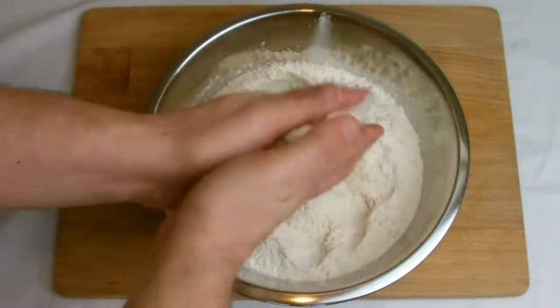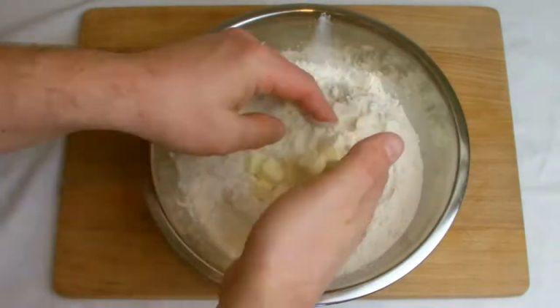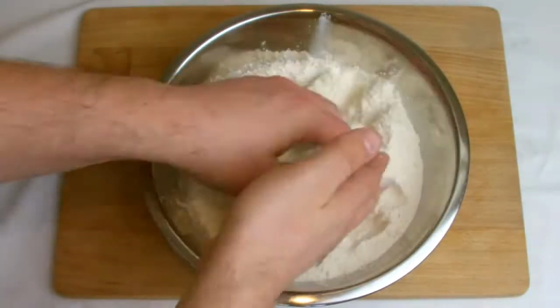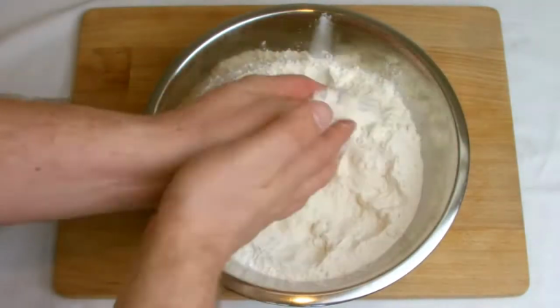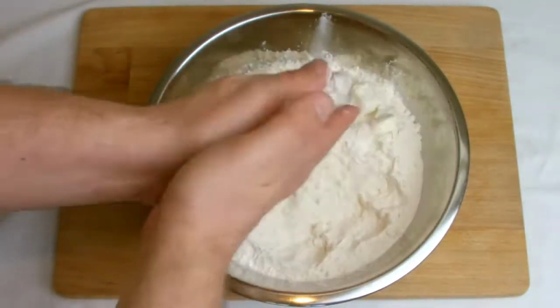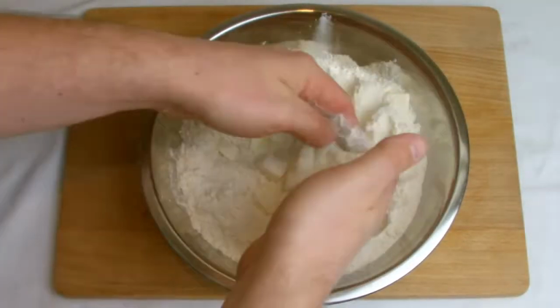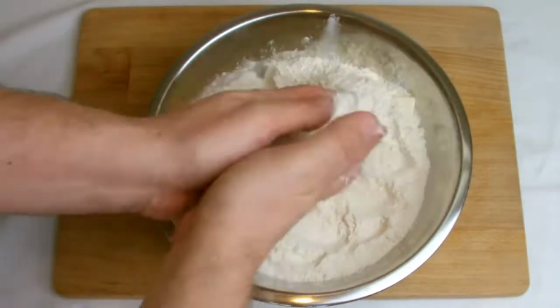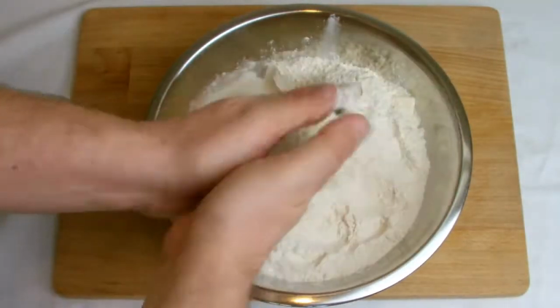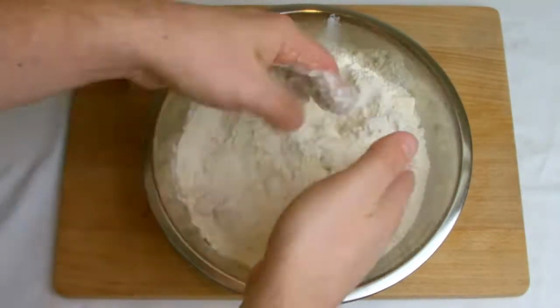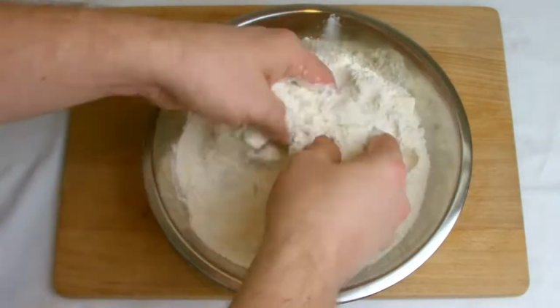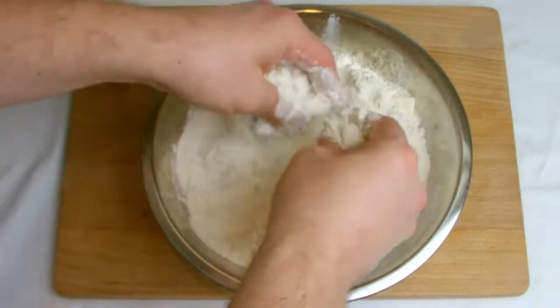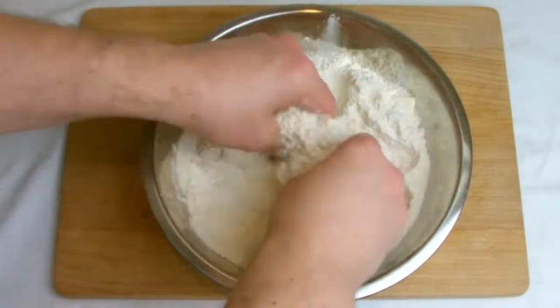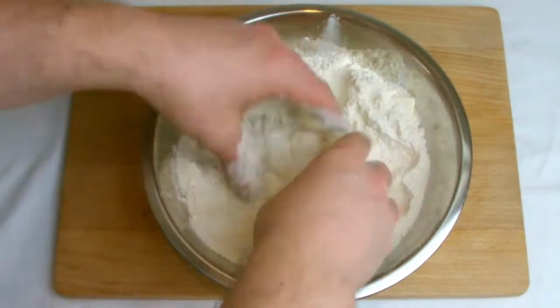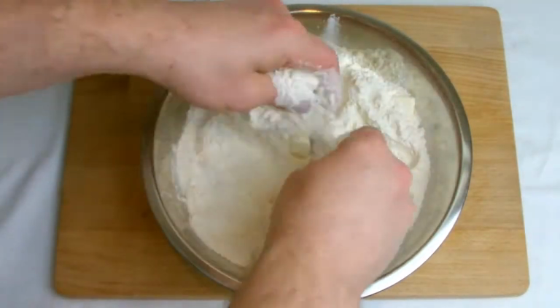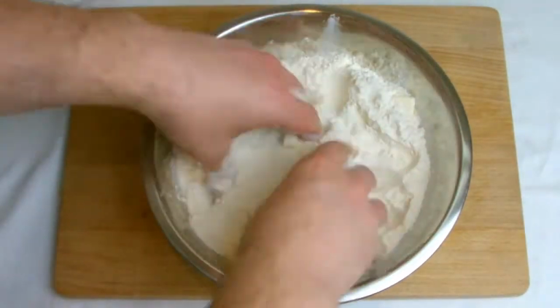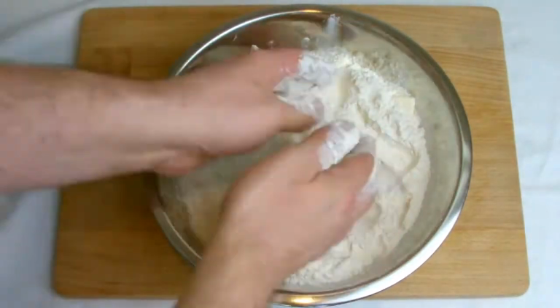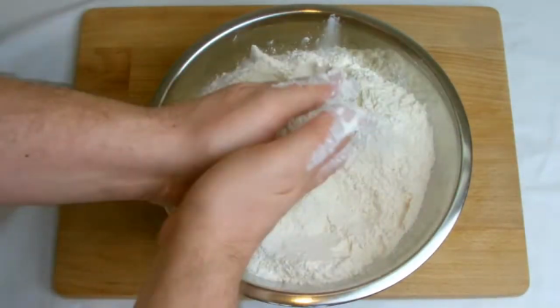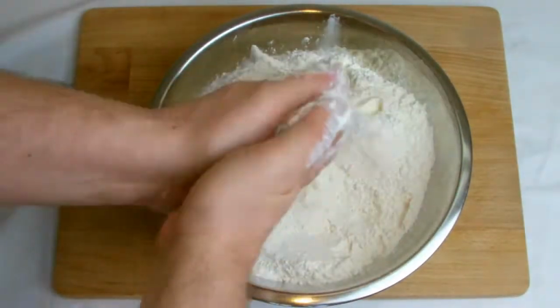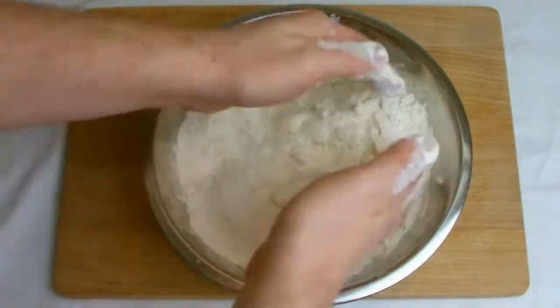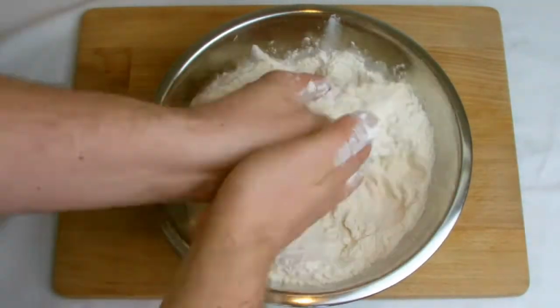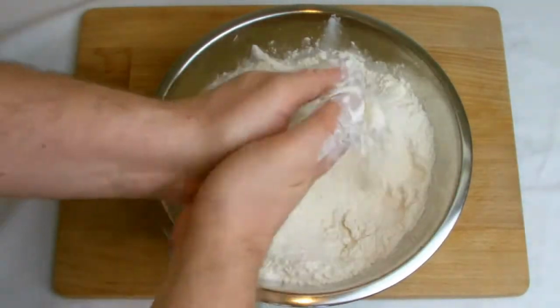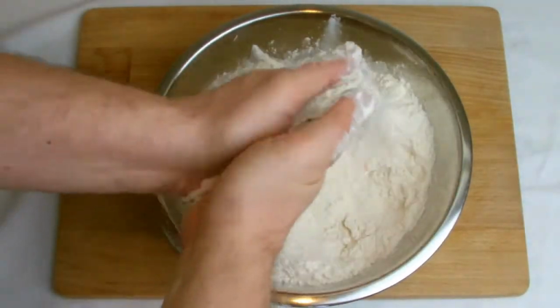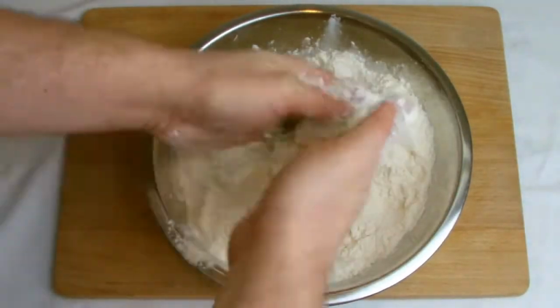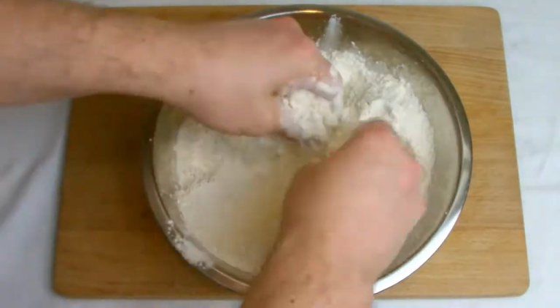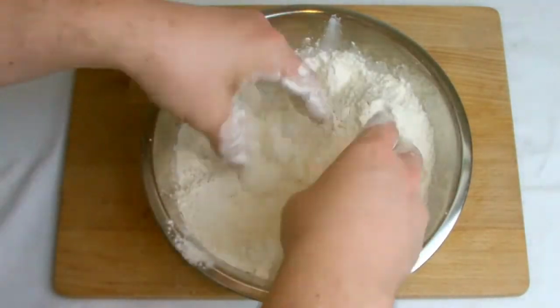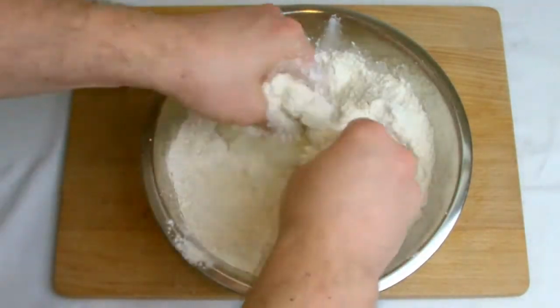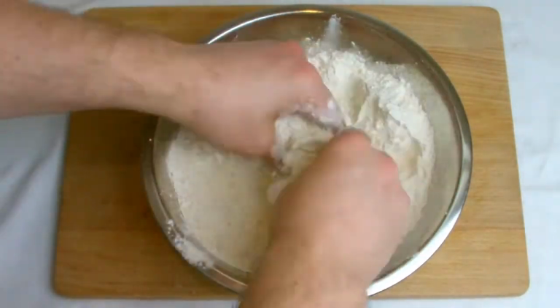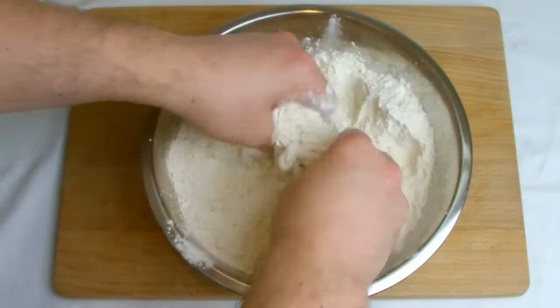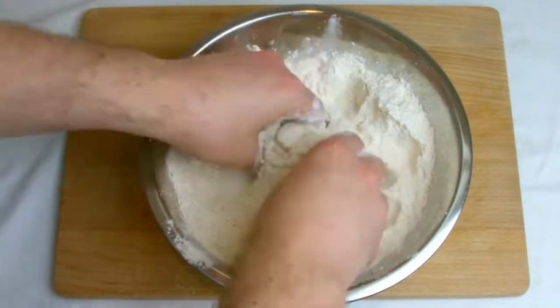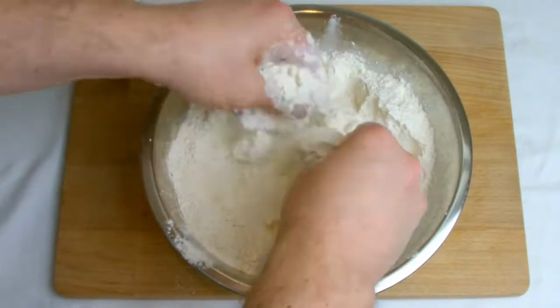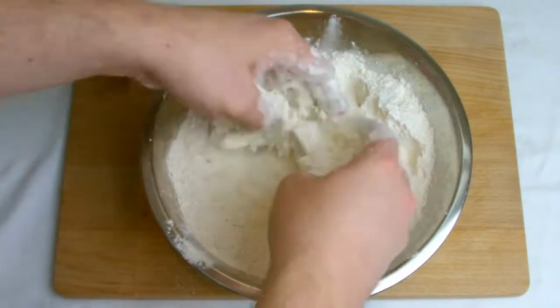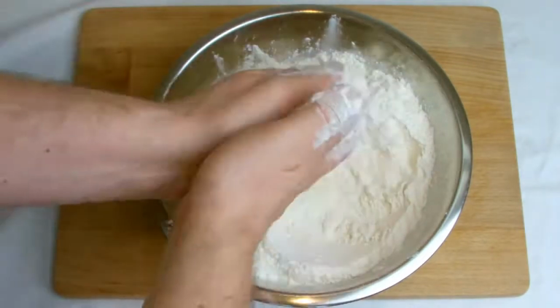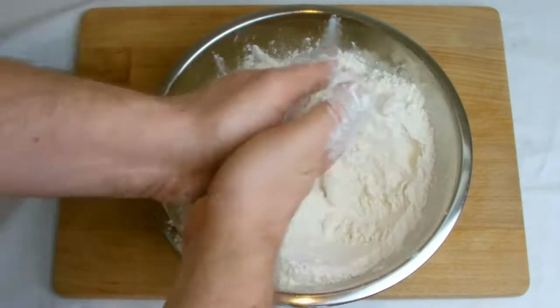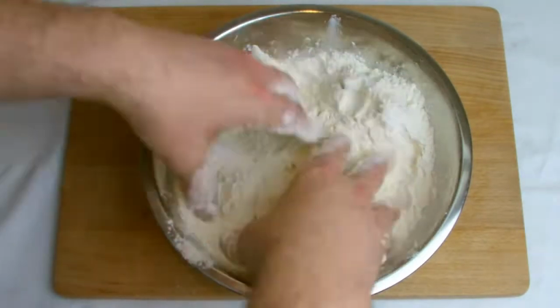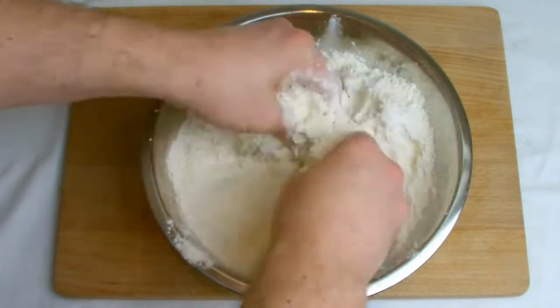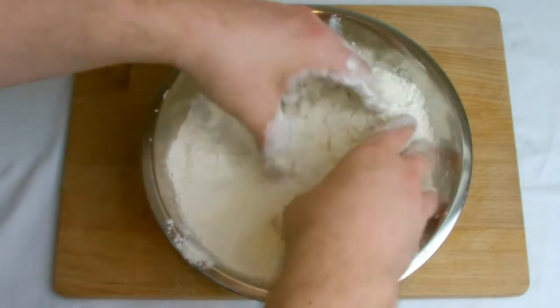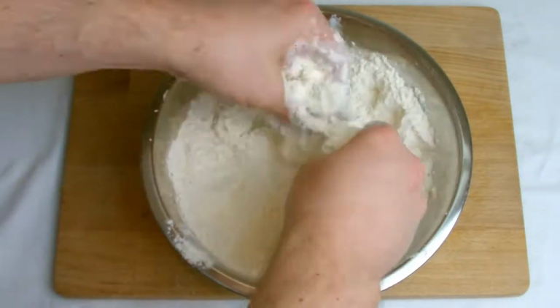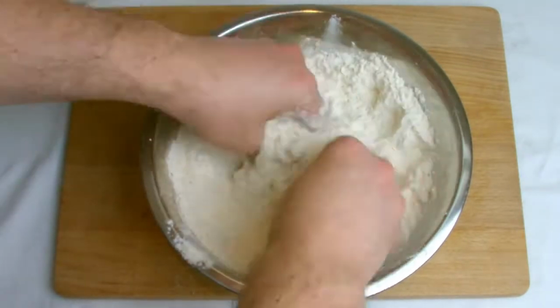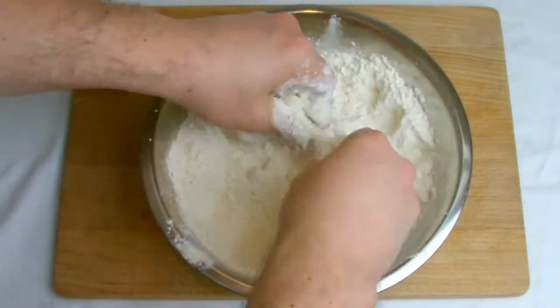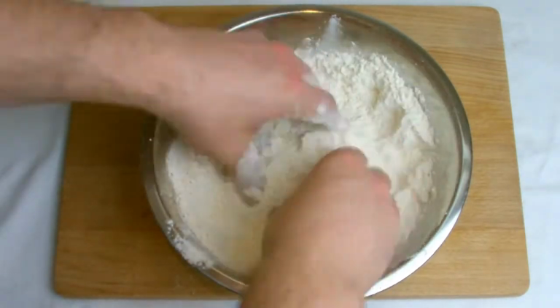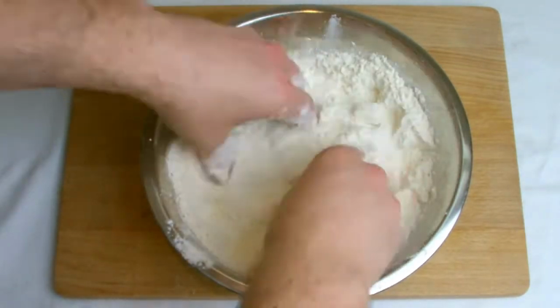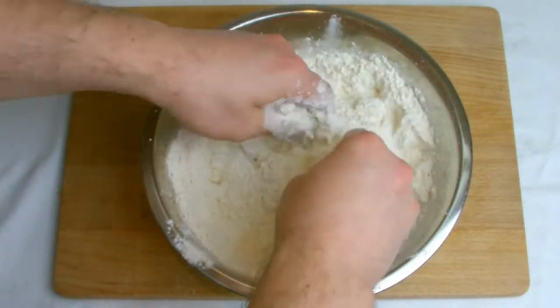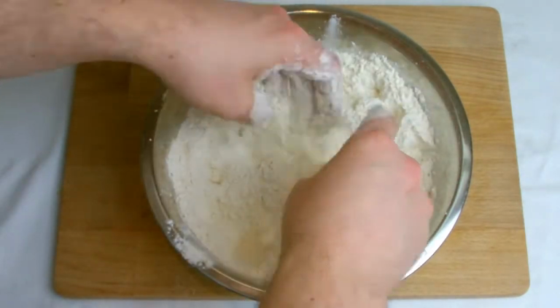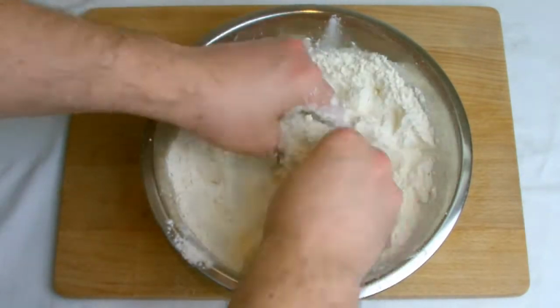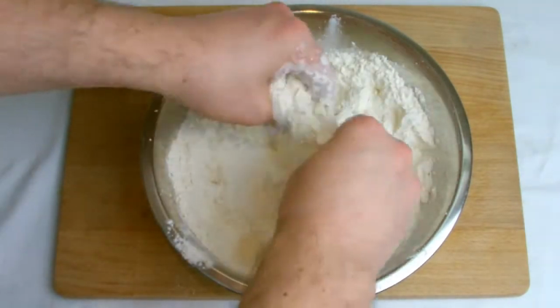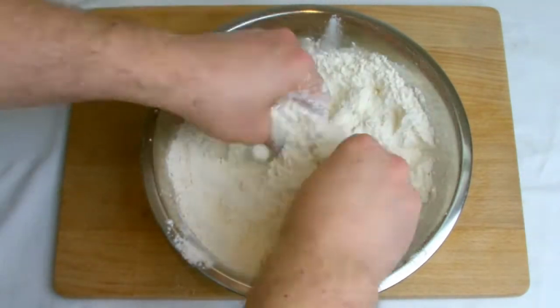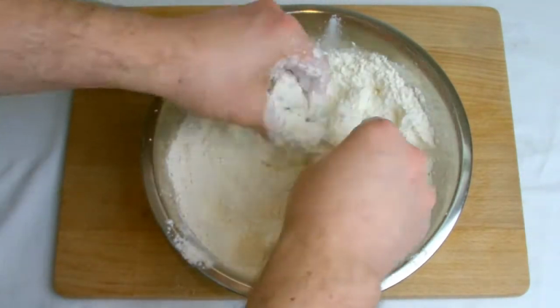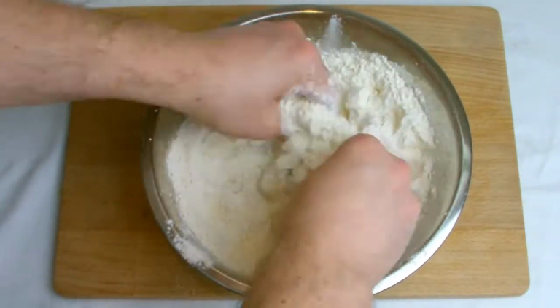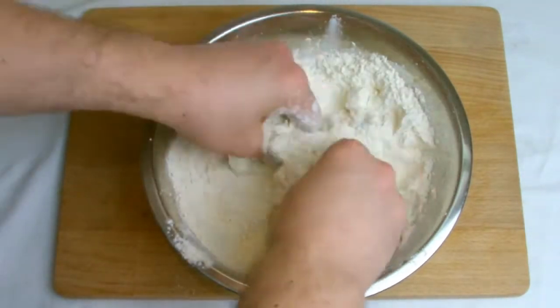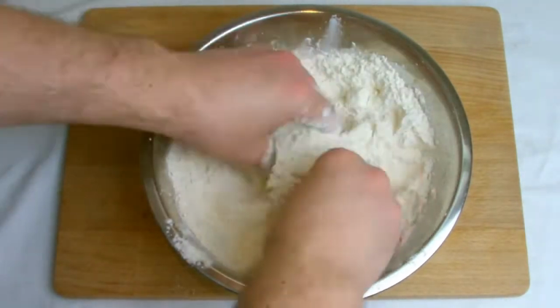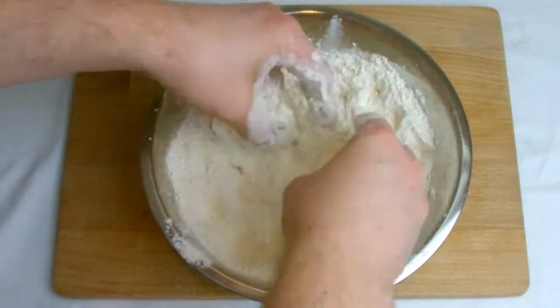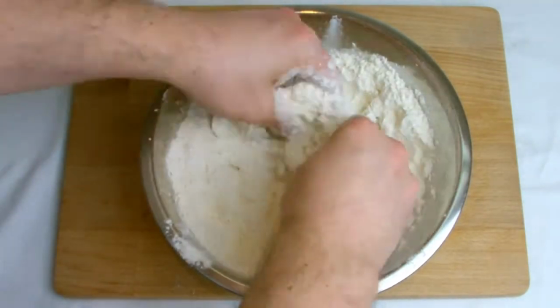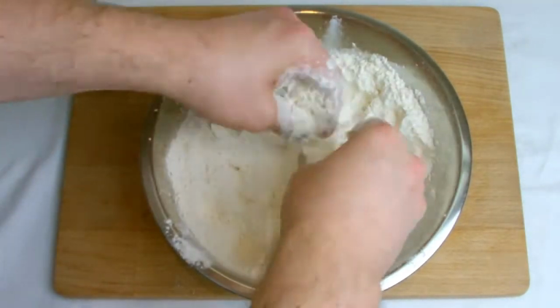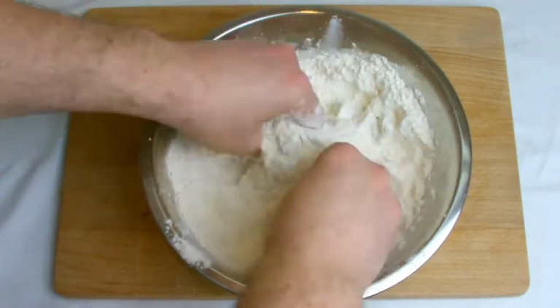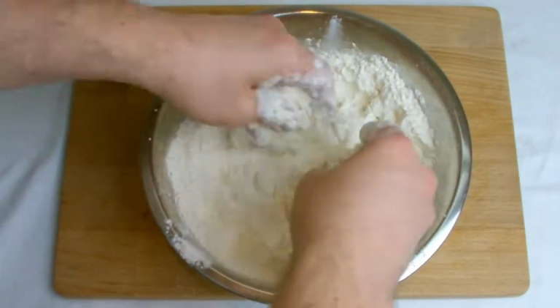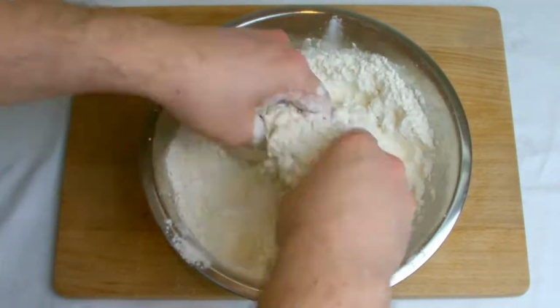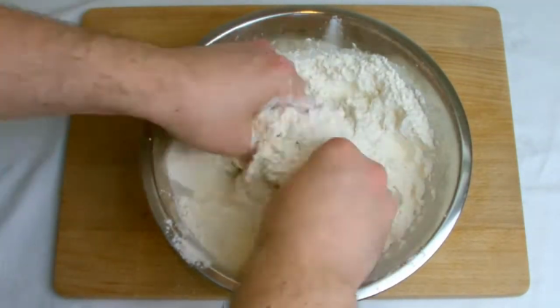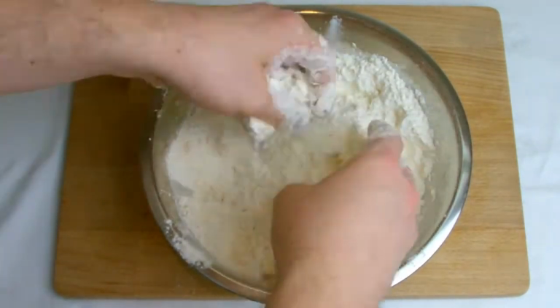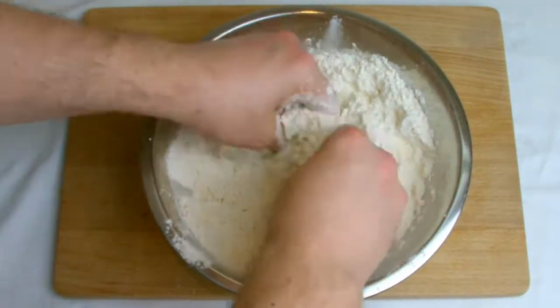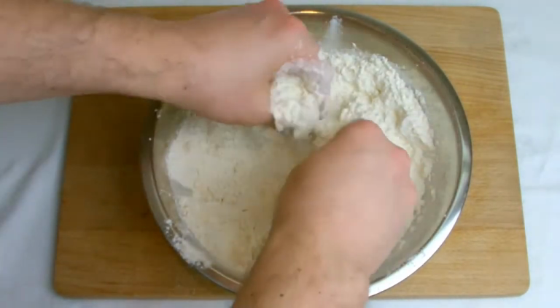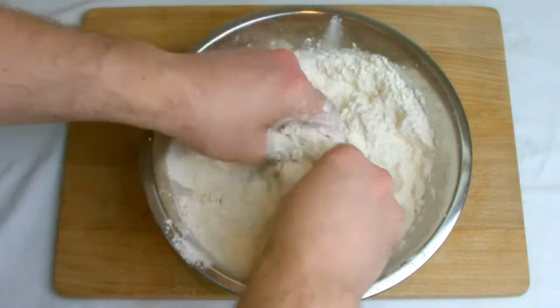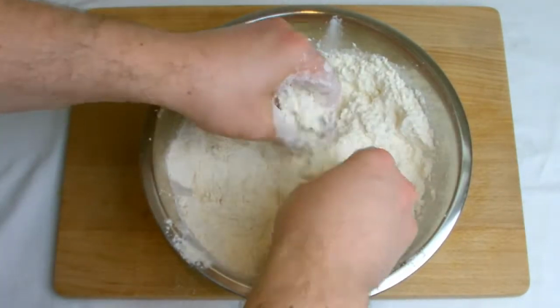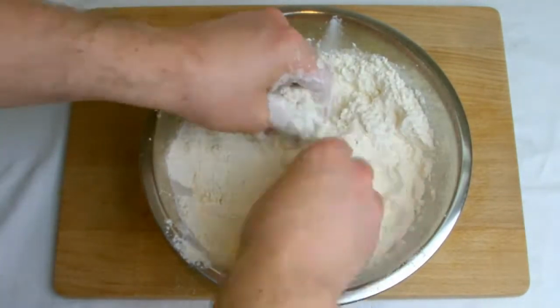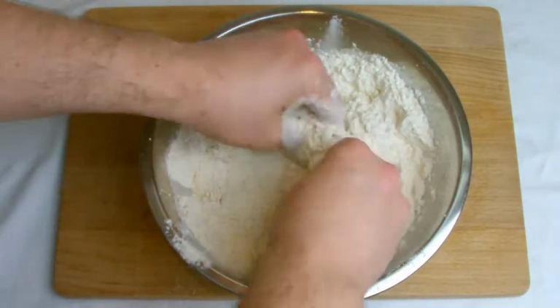Rub the cubed butter, flour, and salt together until it resembles breadcrumbs. You can use a food processor for this stage, but I prefer to make it by hand.